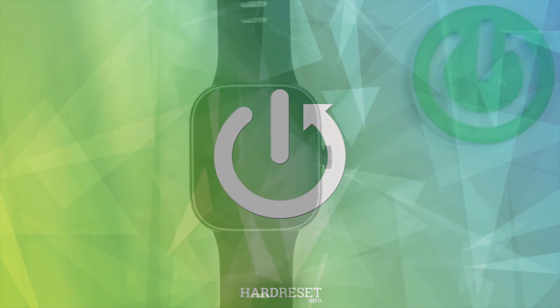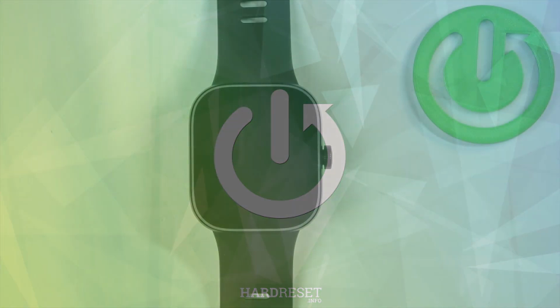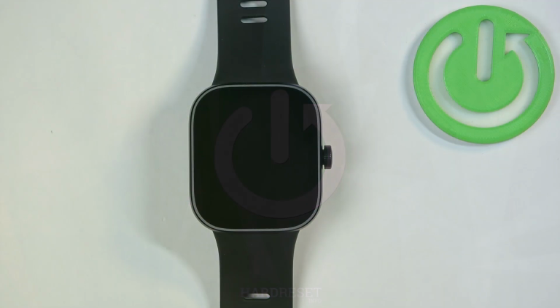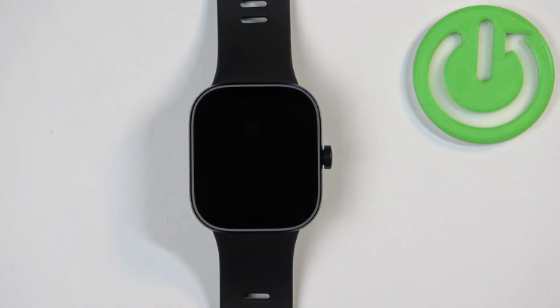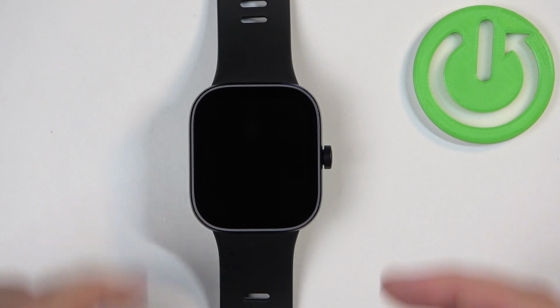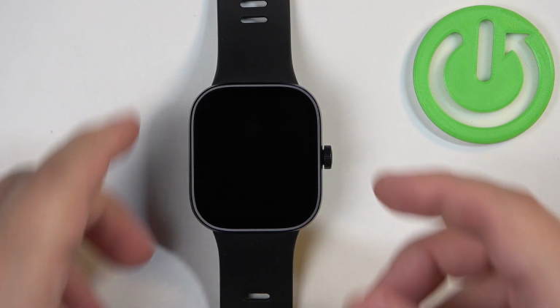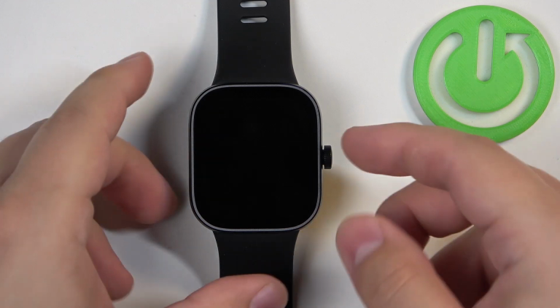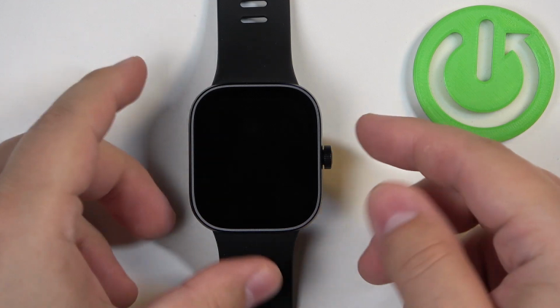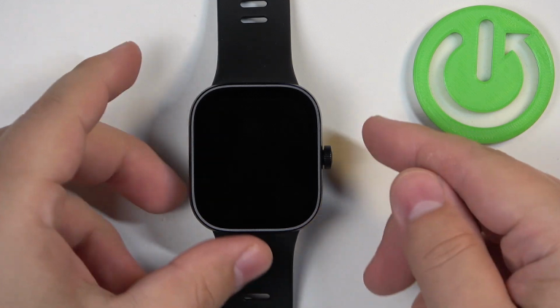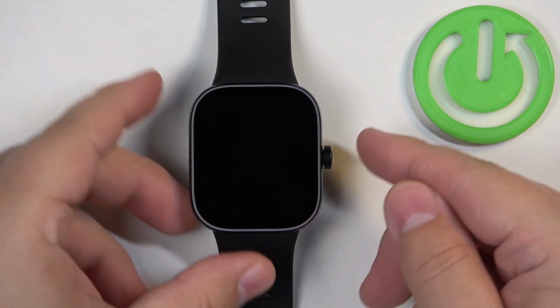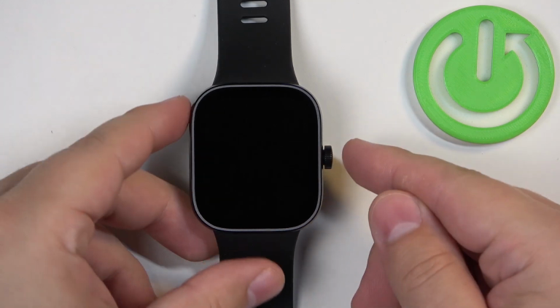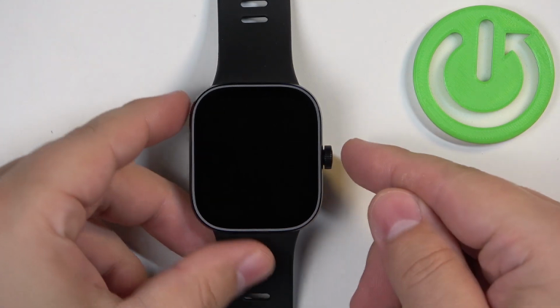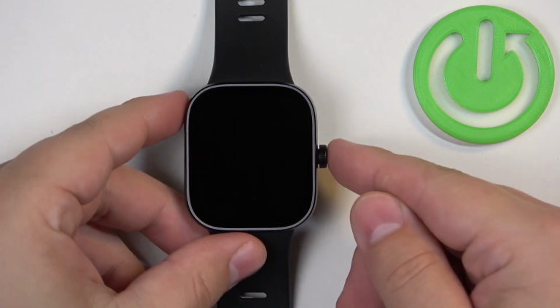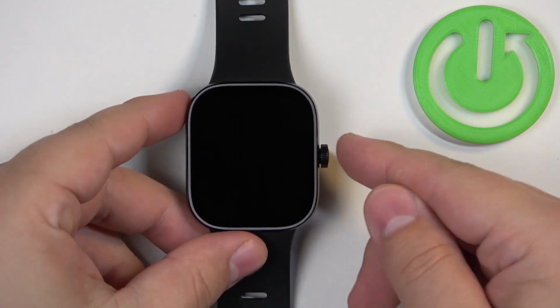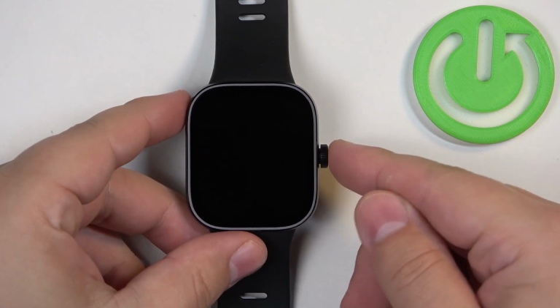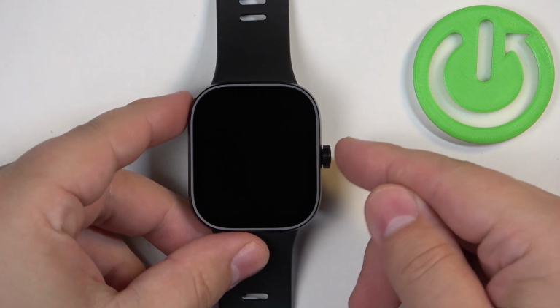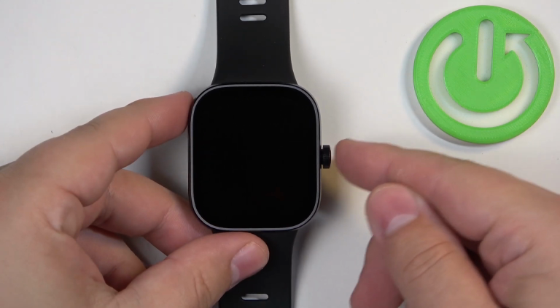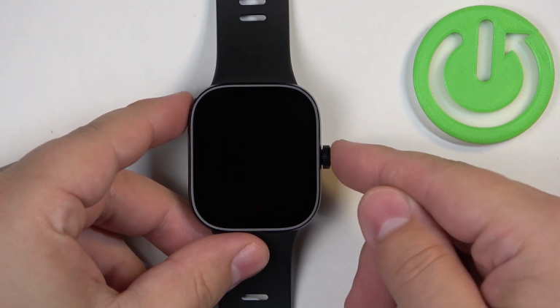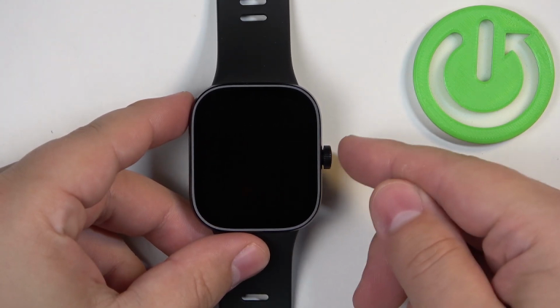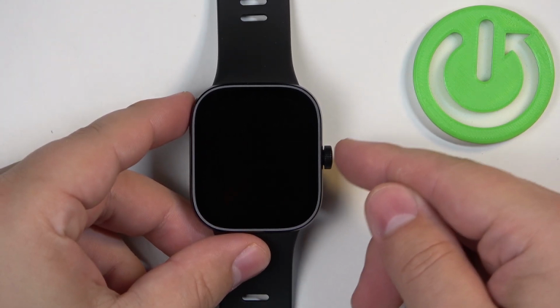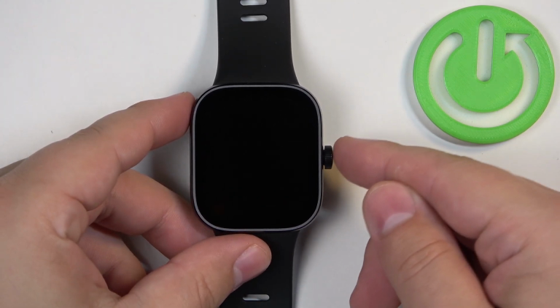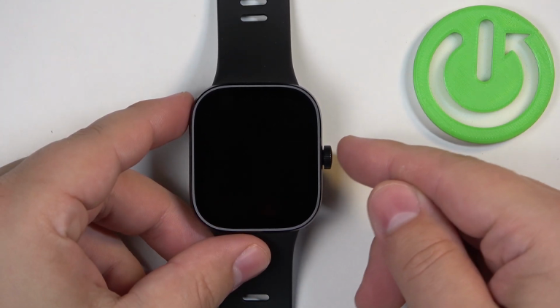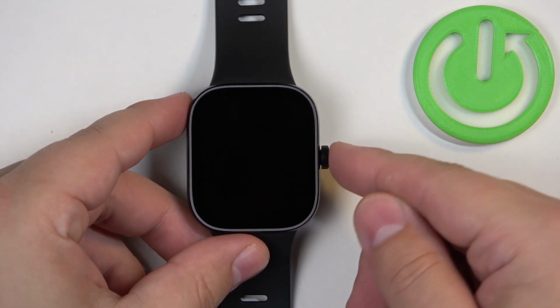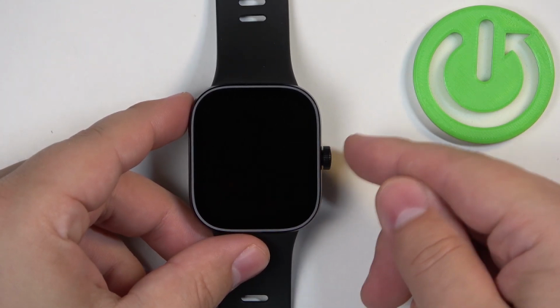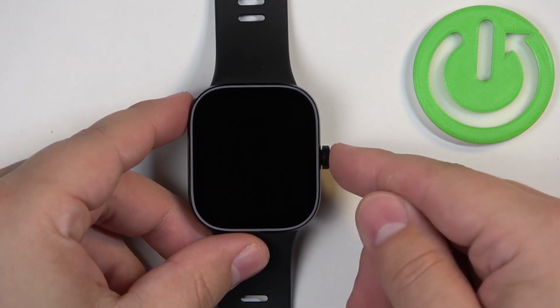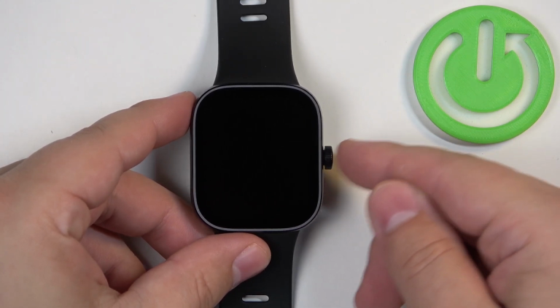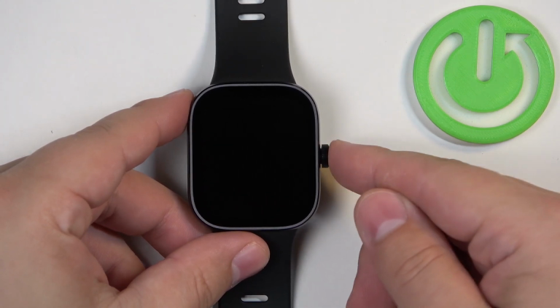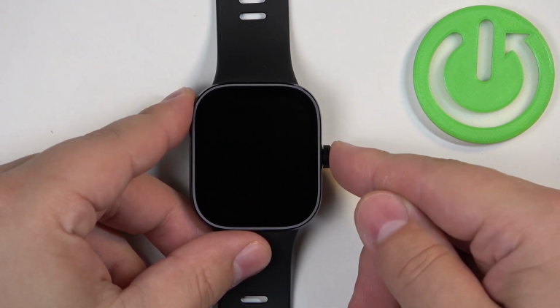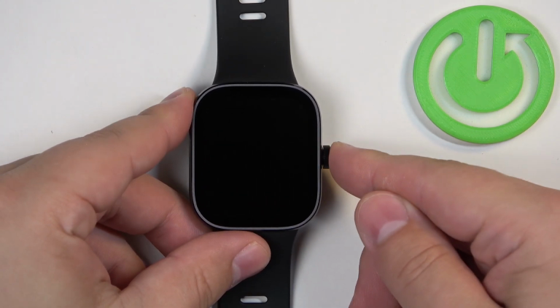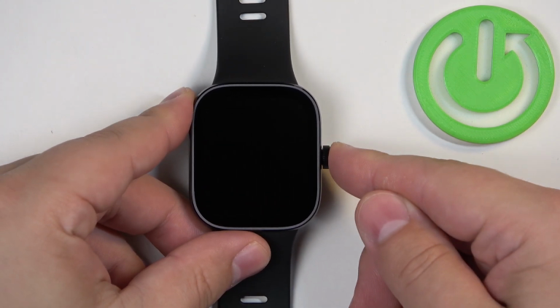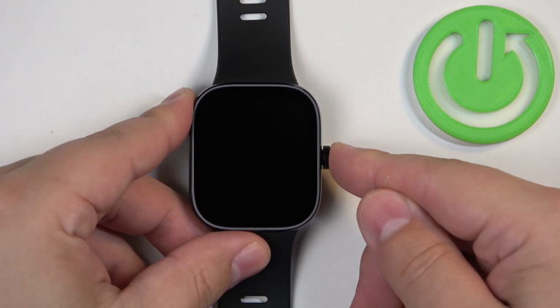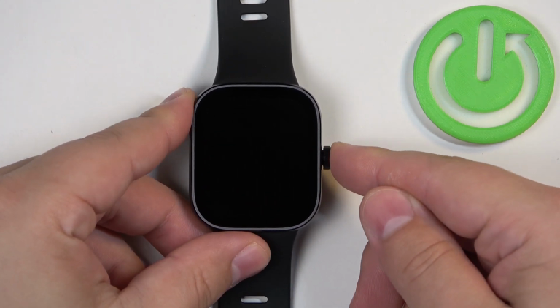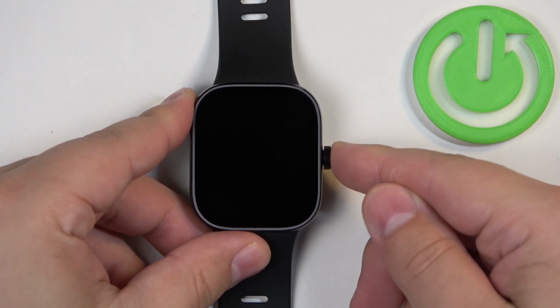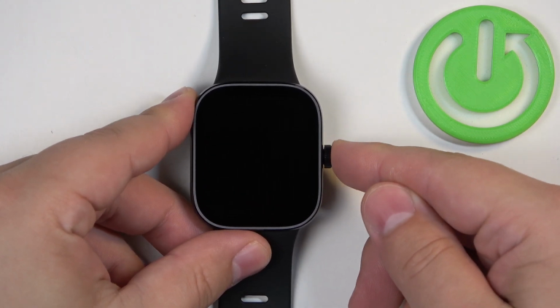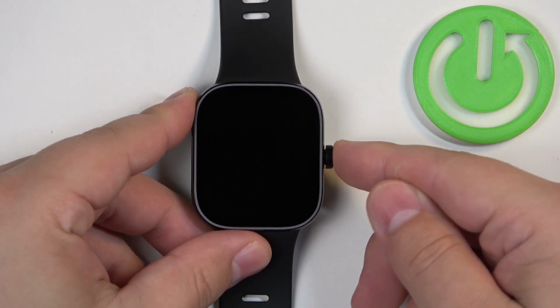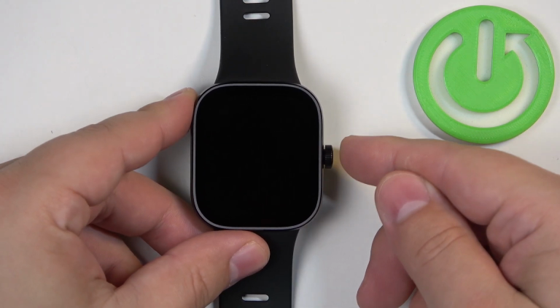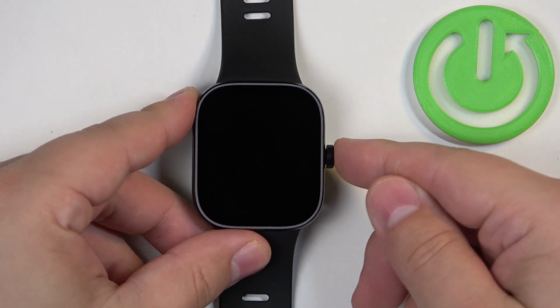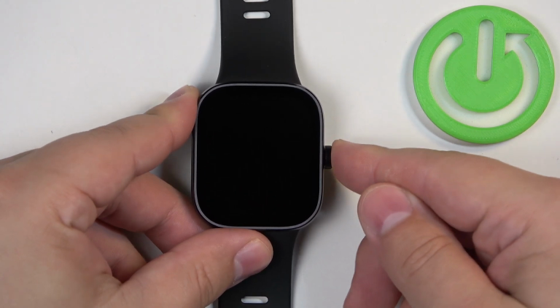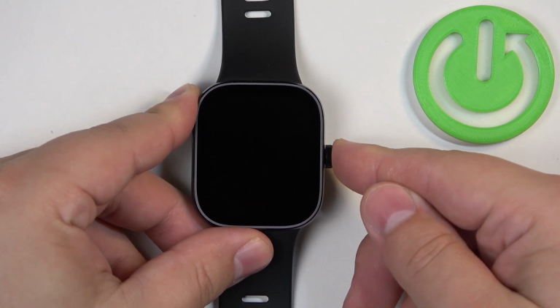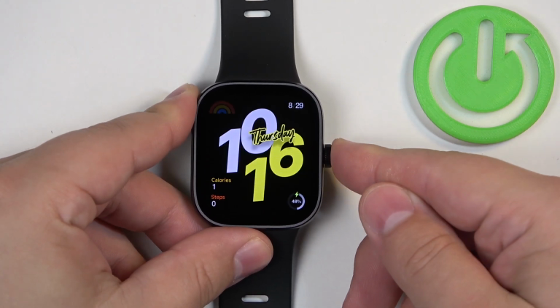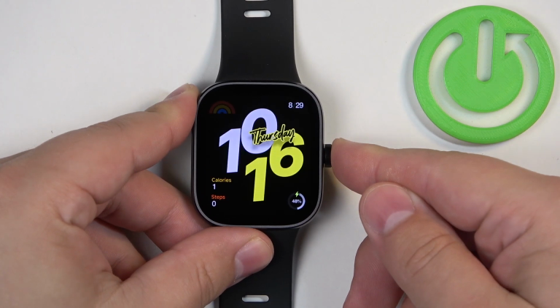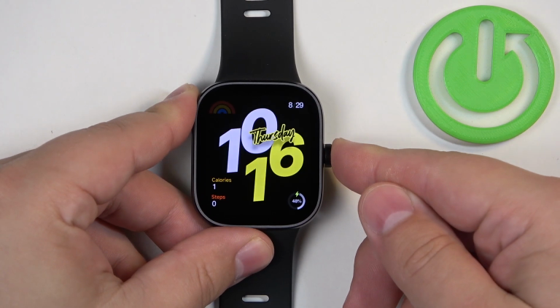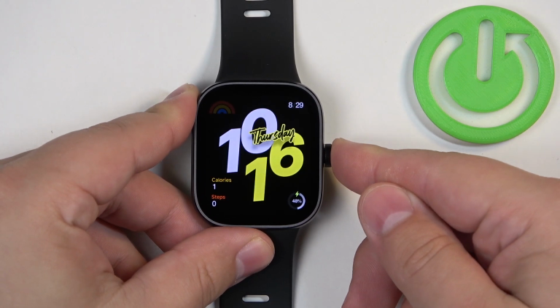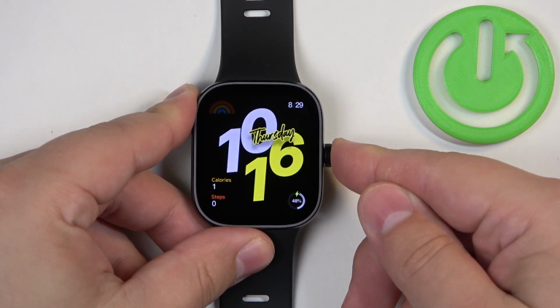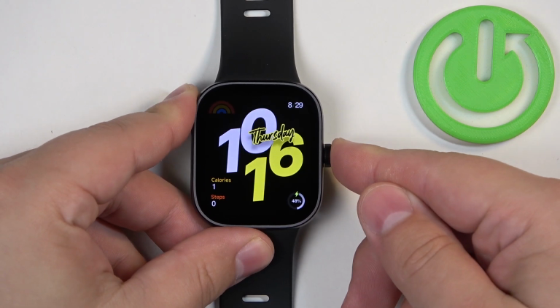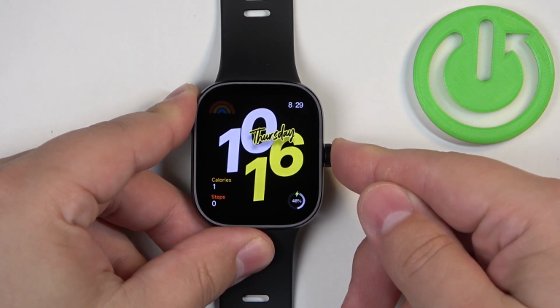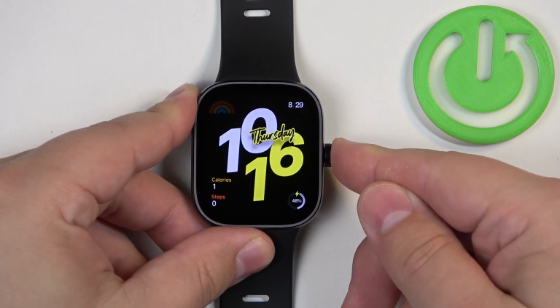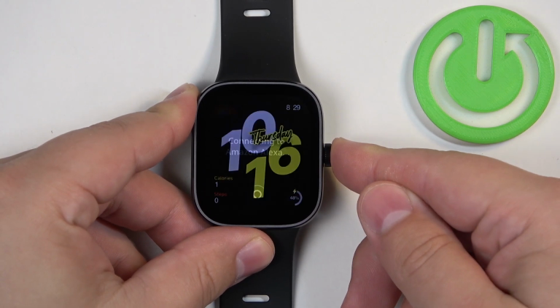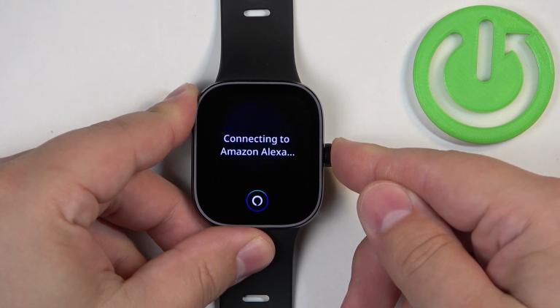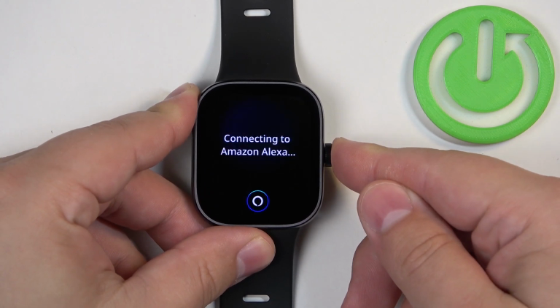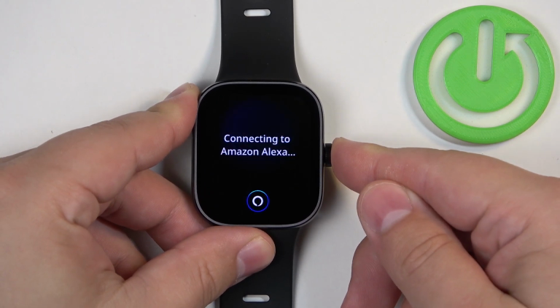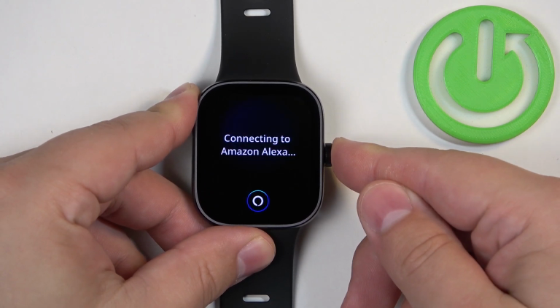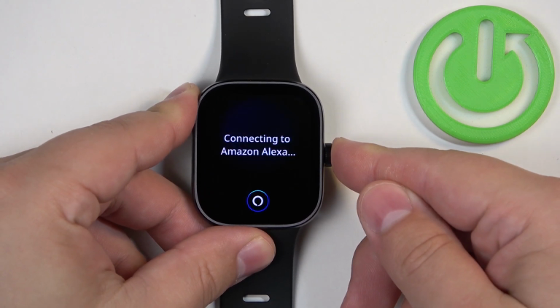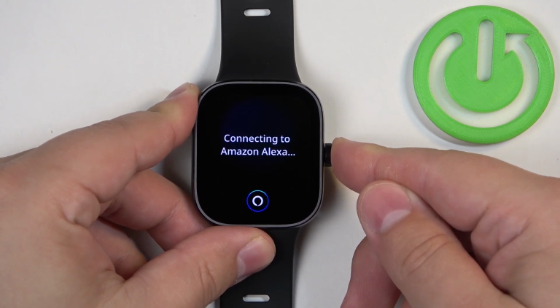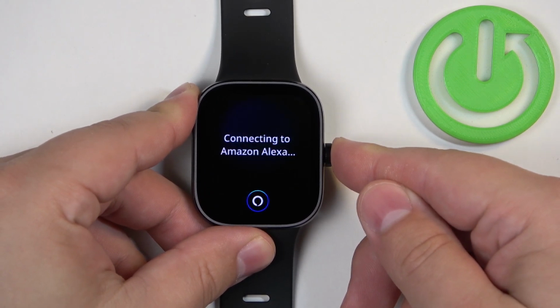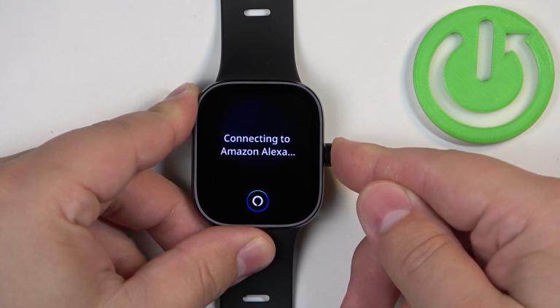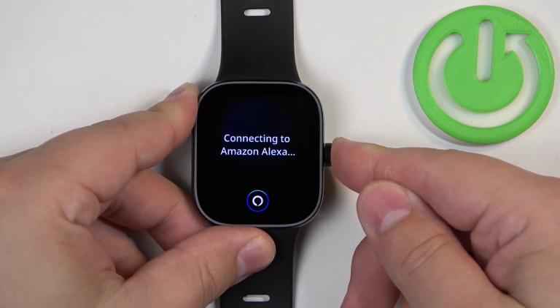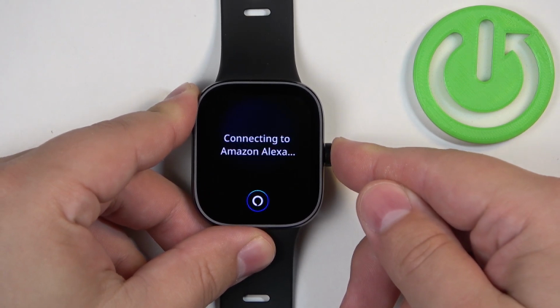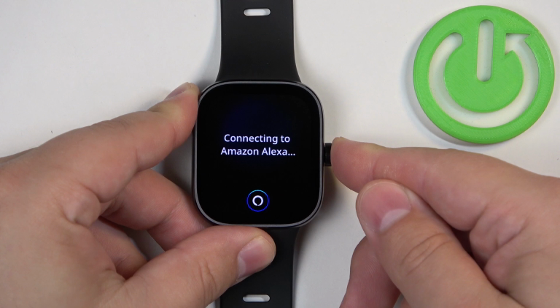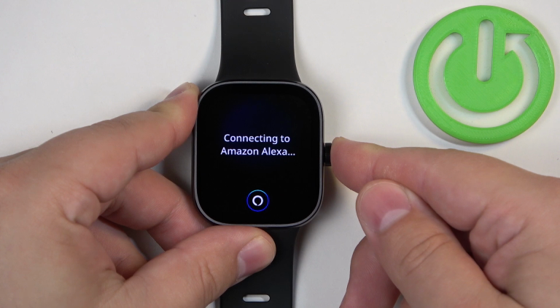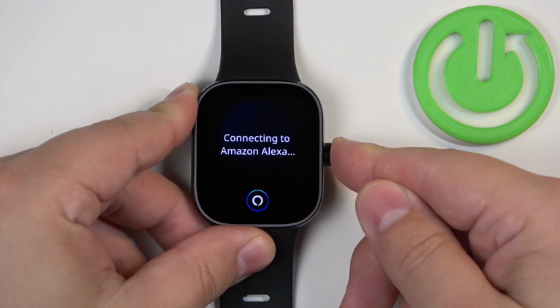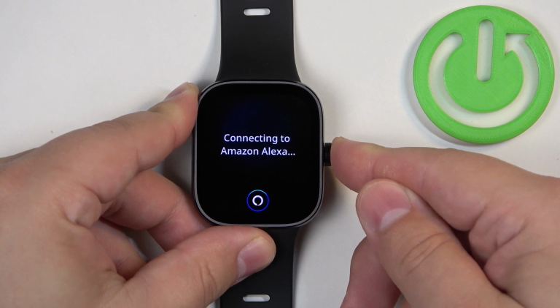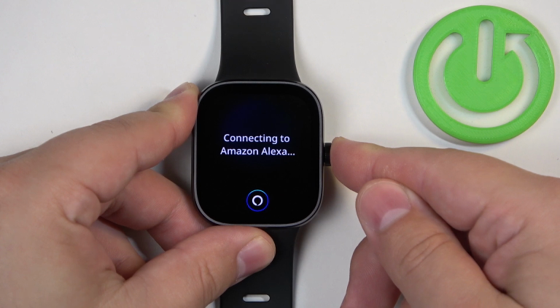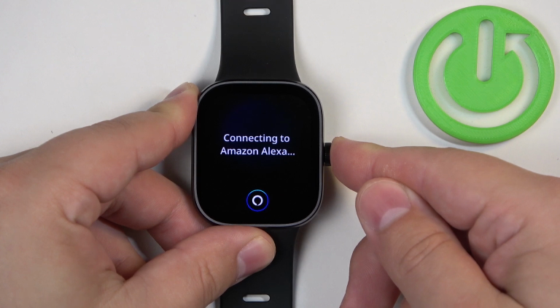To turn off this watch, we need to press and hold the crown button and keep holding it until we see the power menu on the screen.